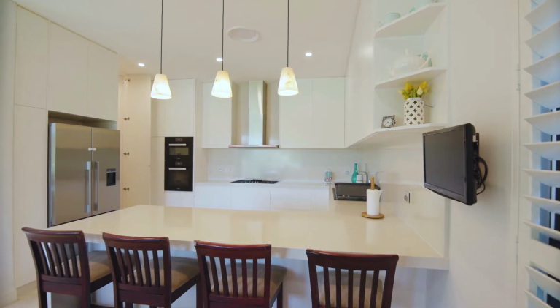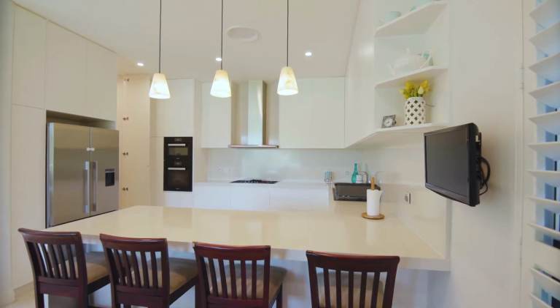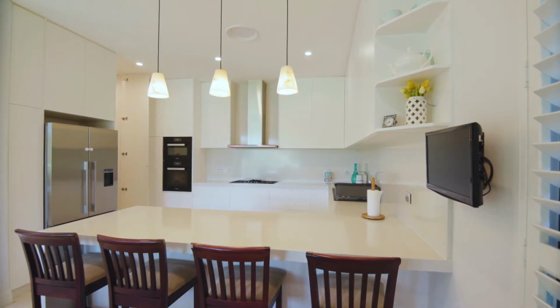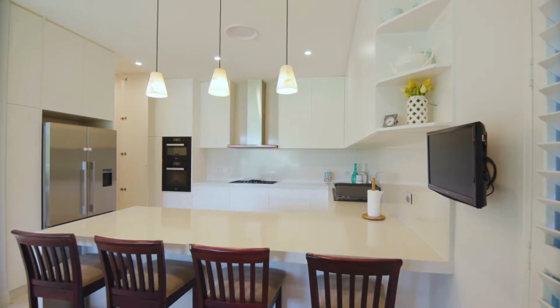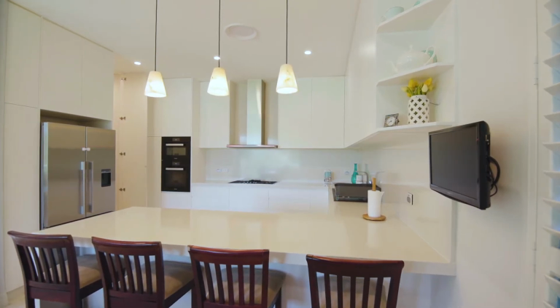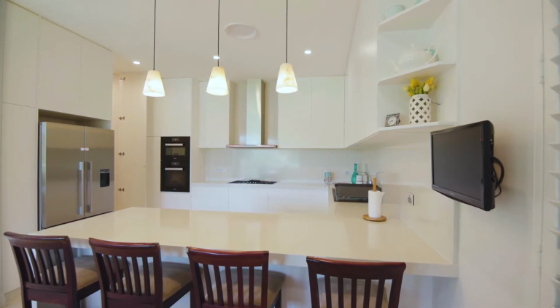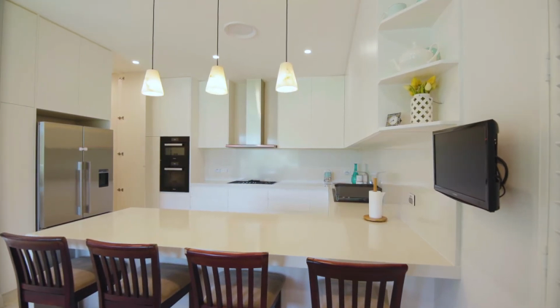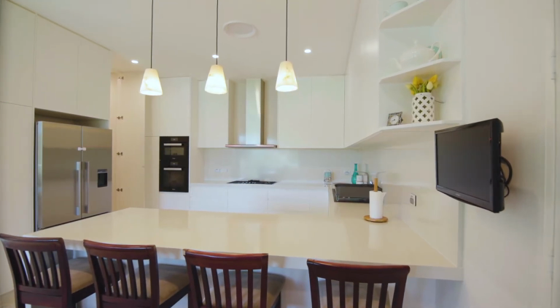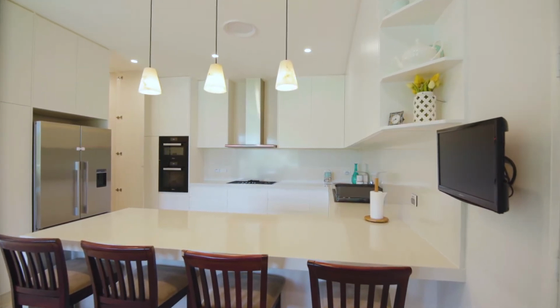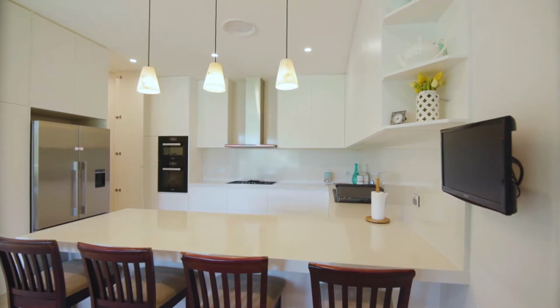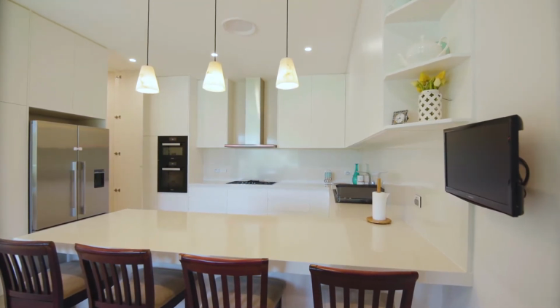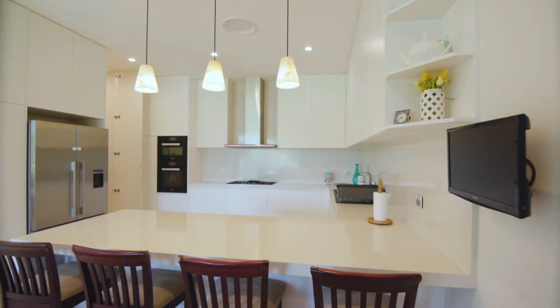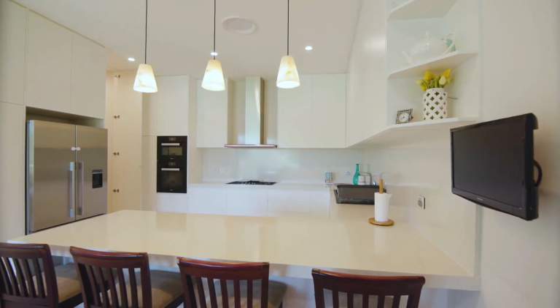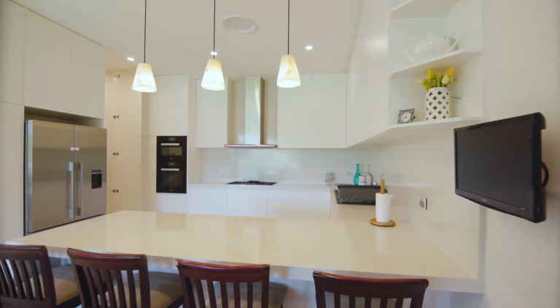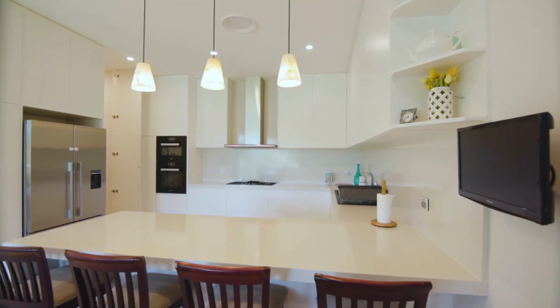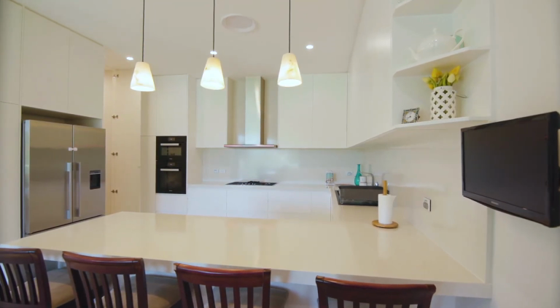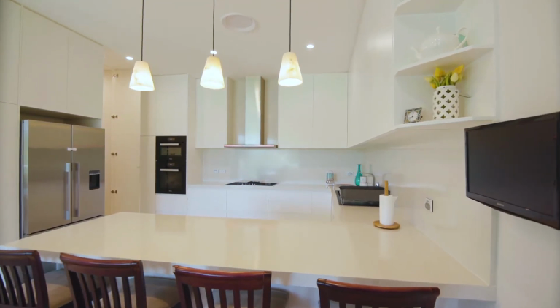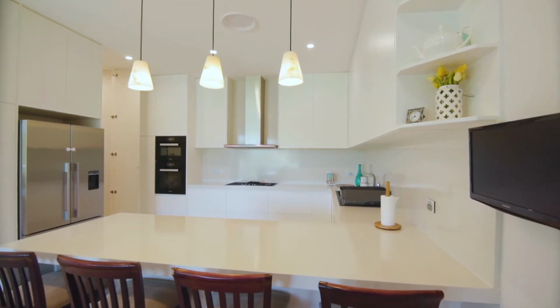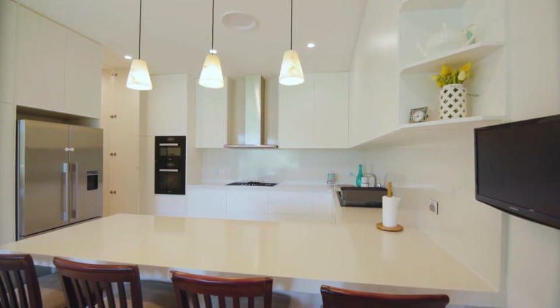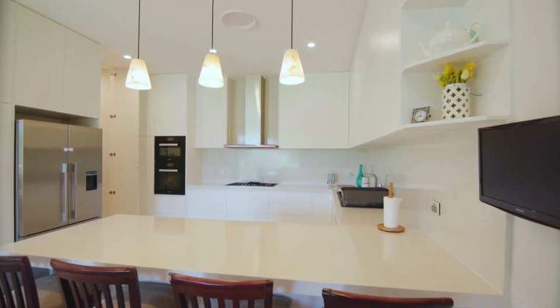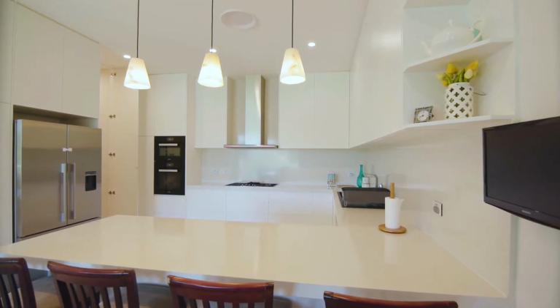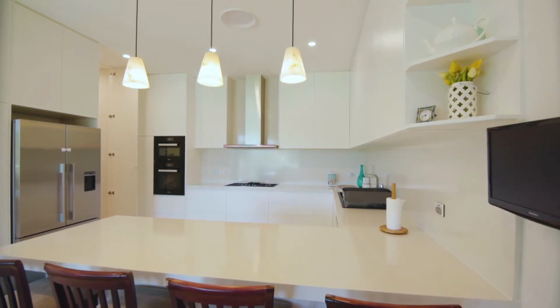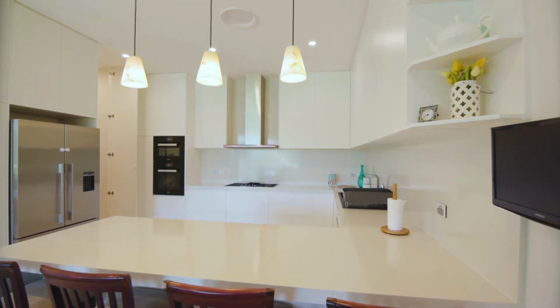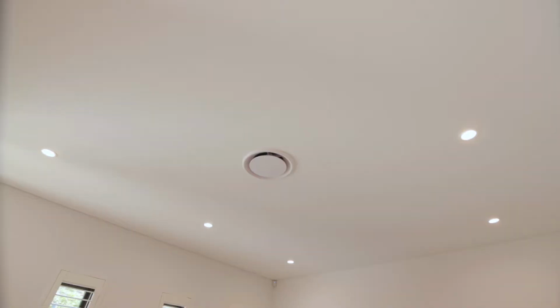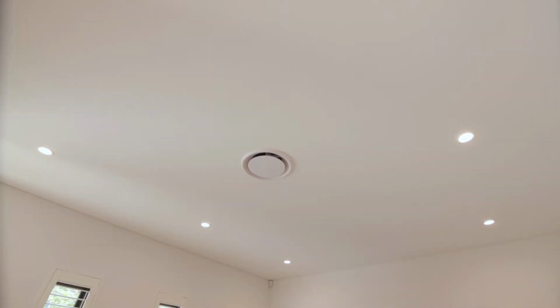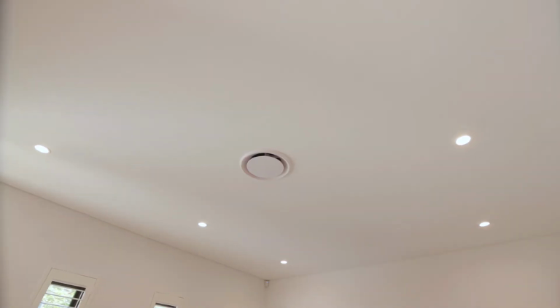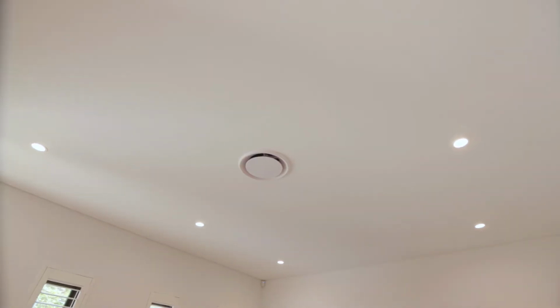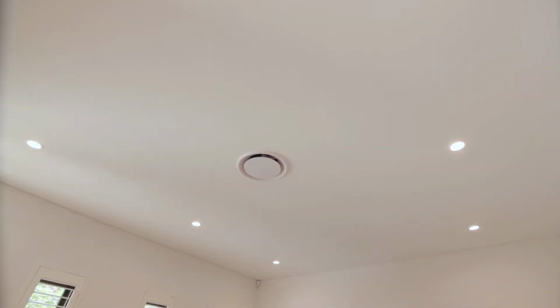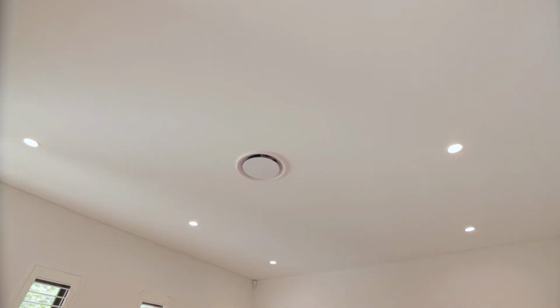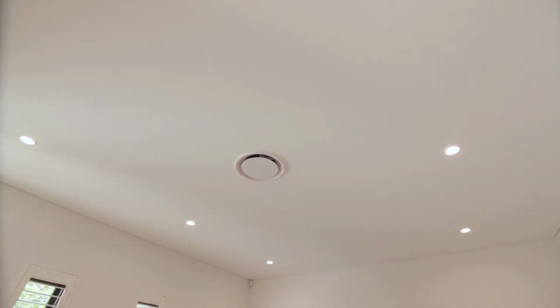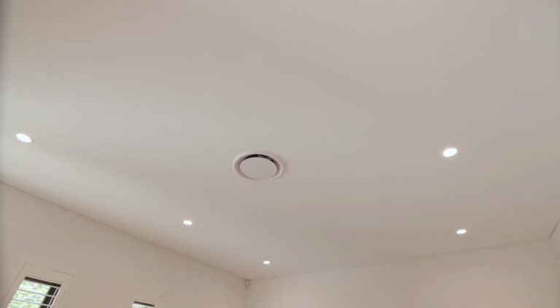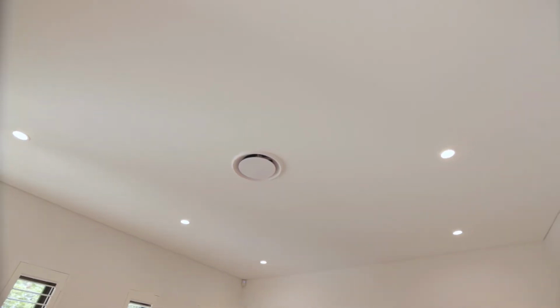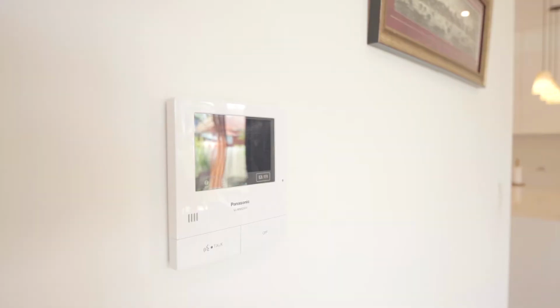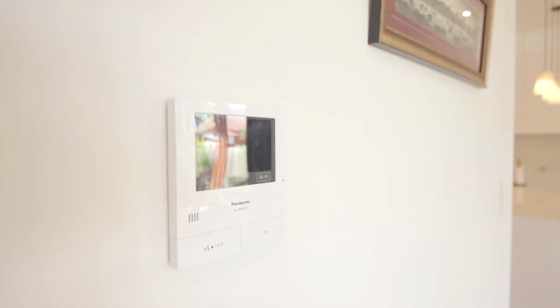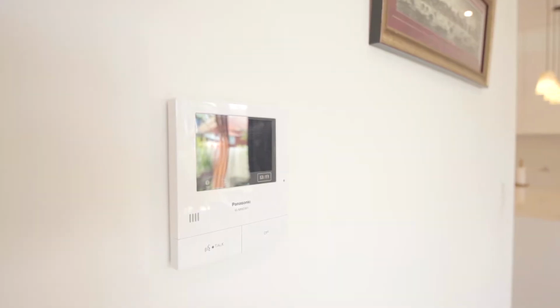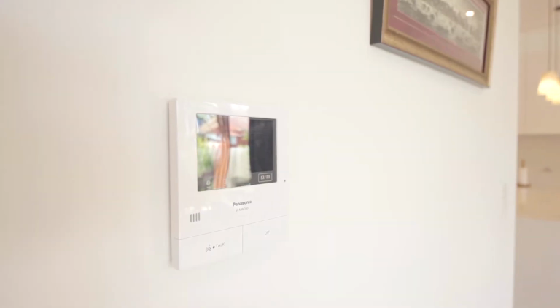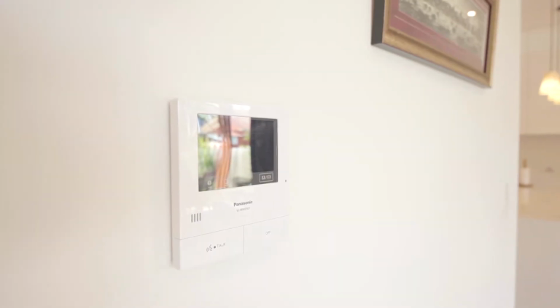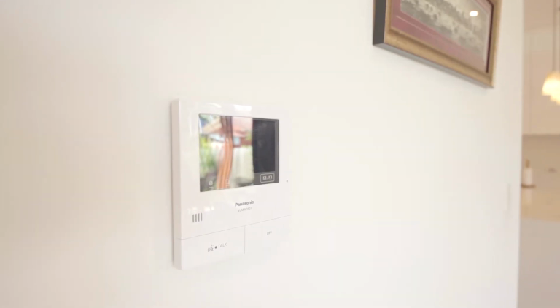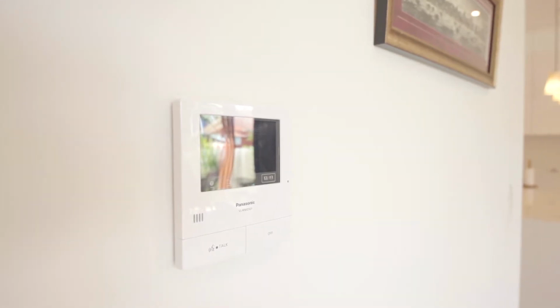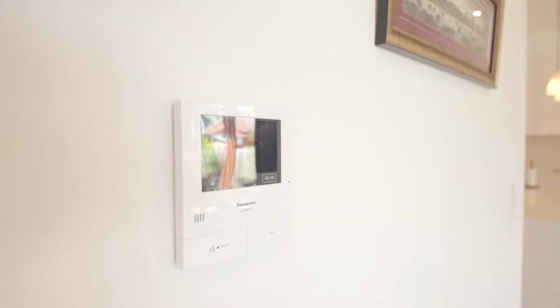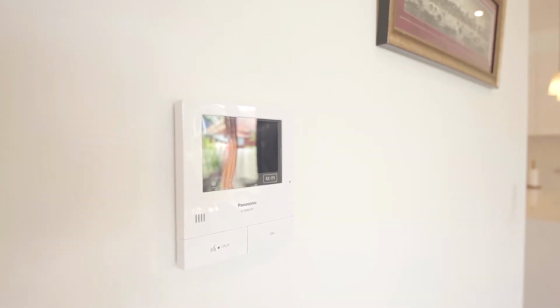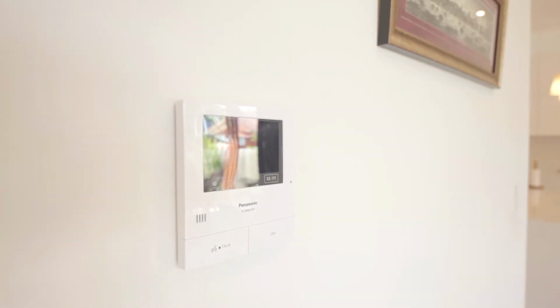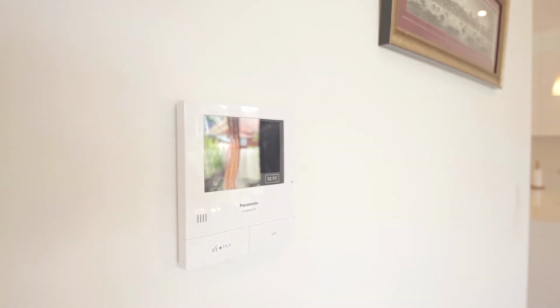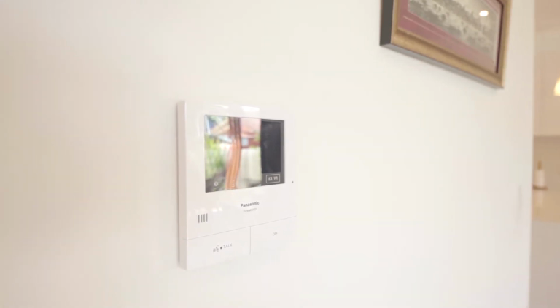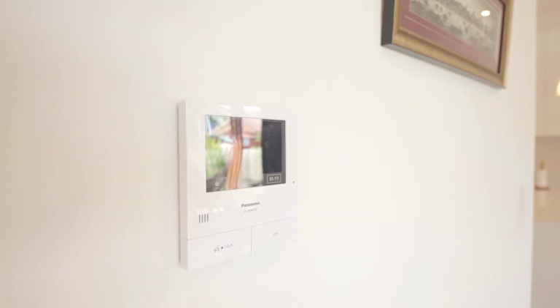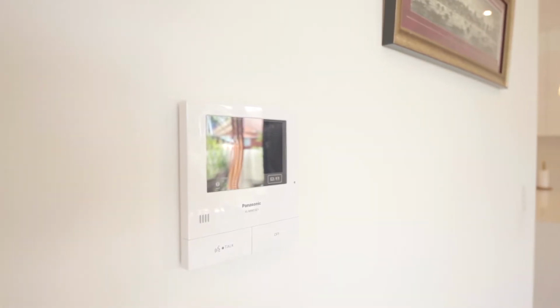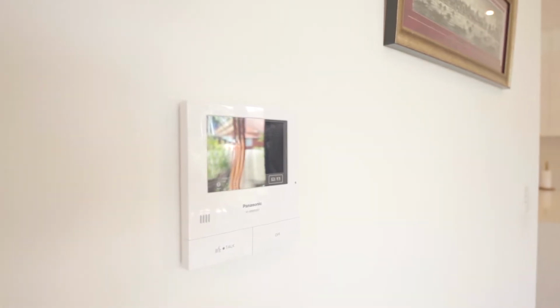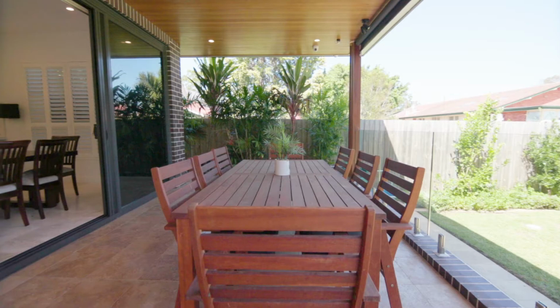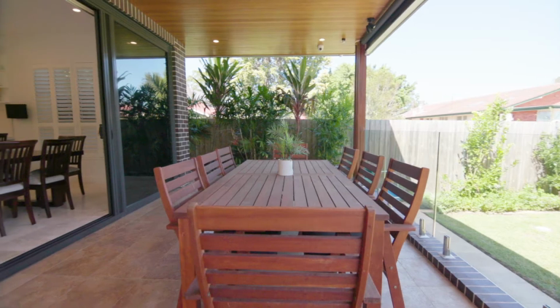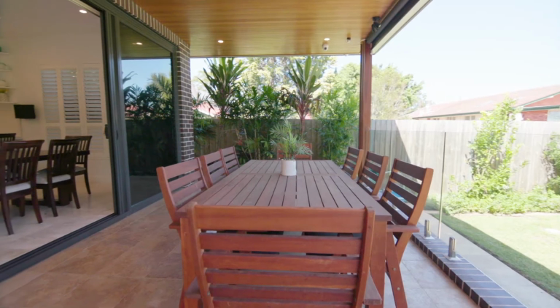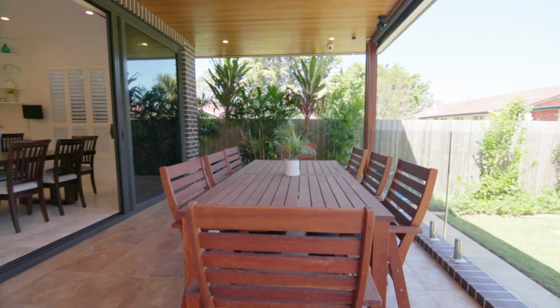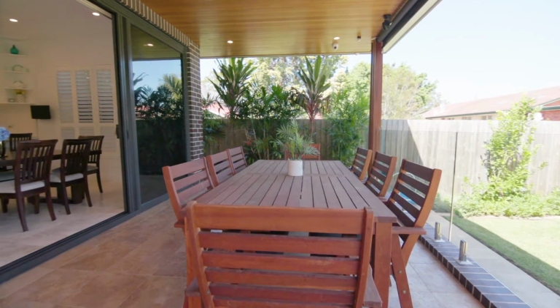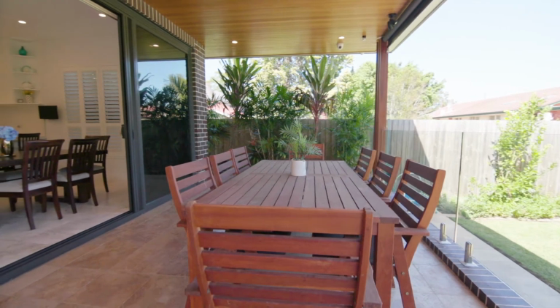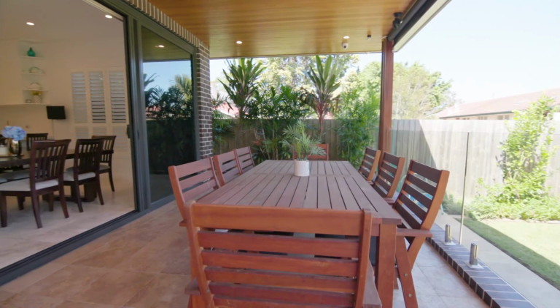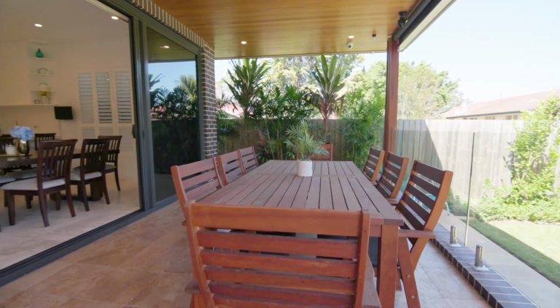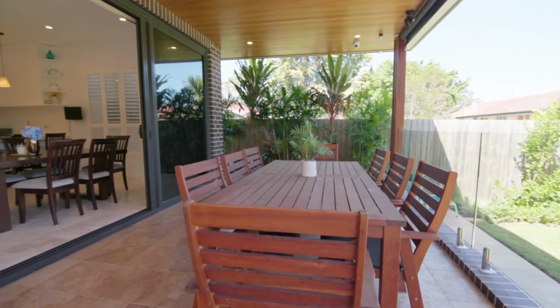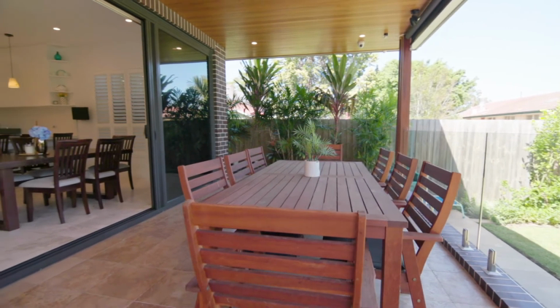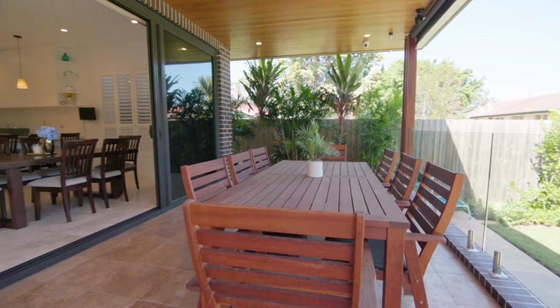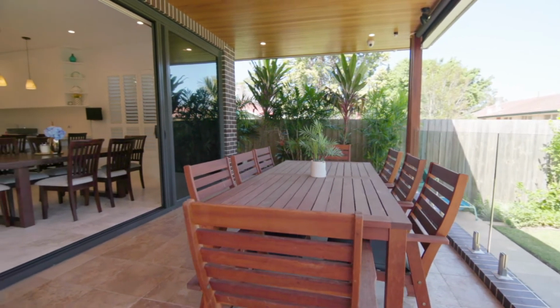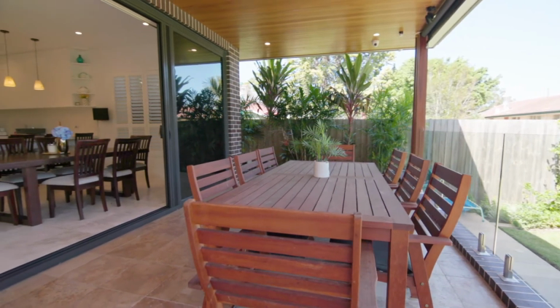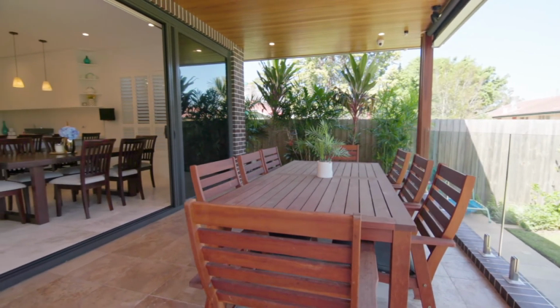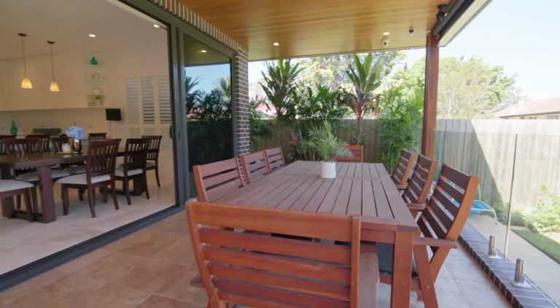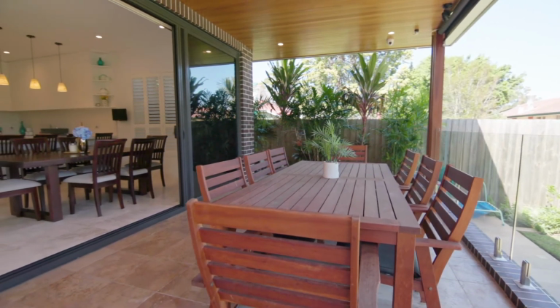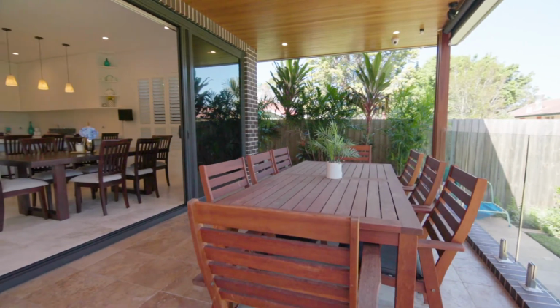Sleek designer kitchen with stainless steel Miele appliances, Carrara quartz stone benchtops and large walk-in pantry.